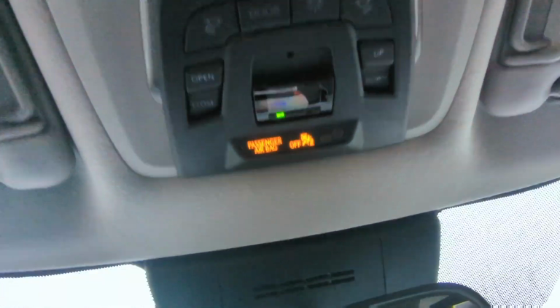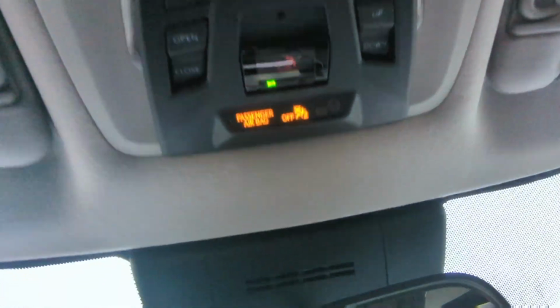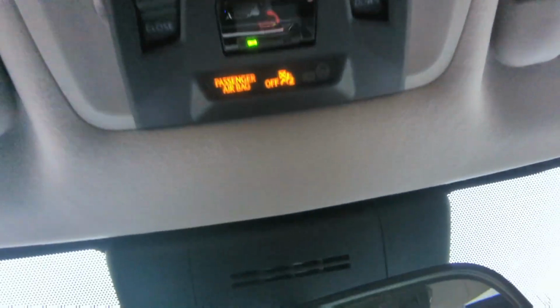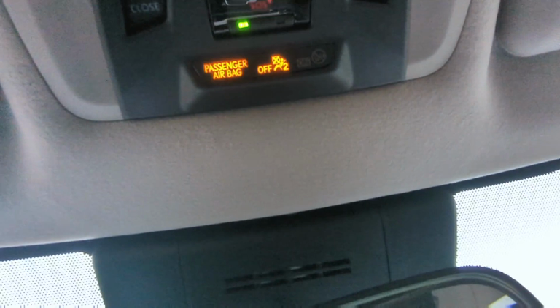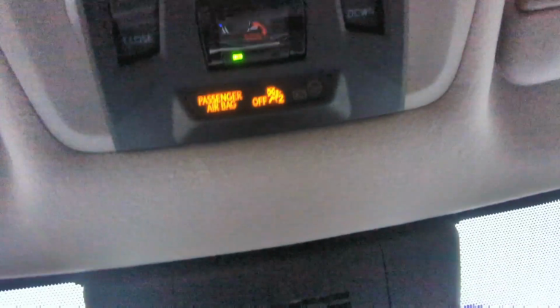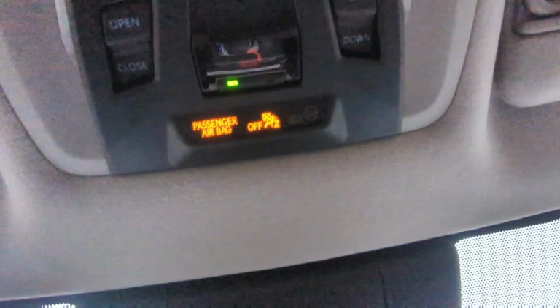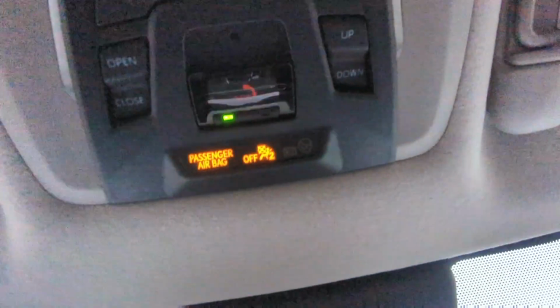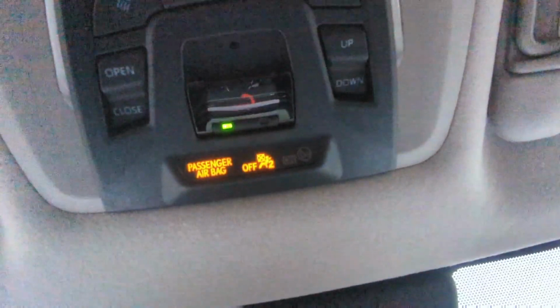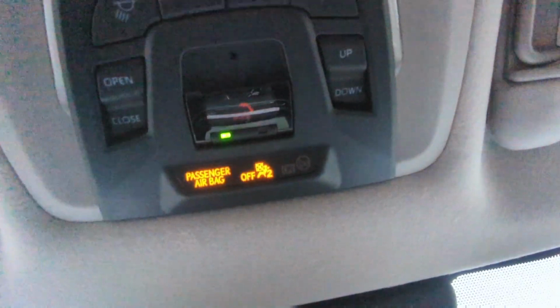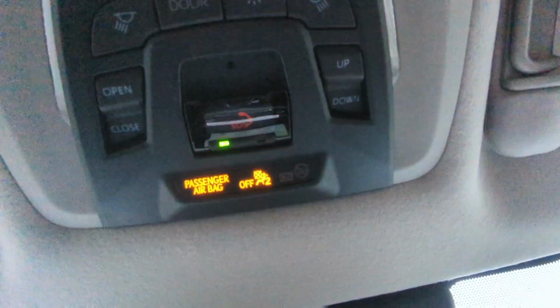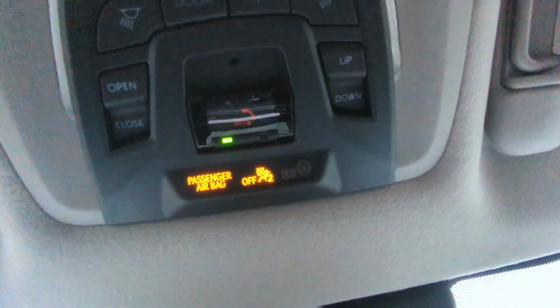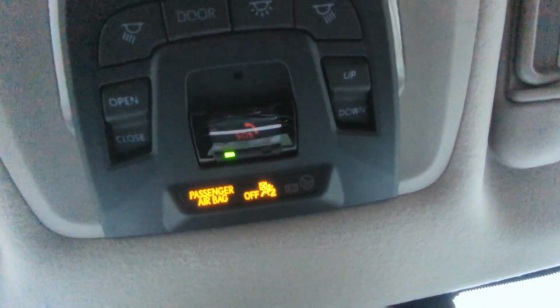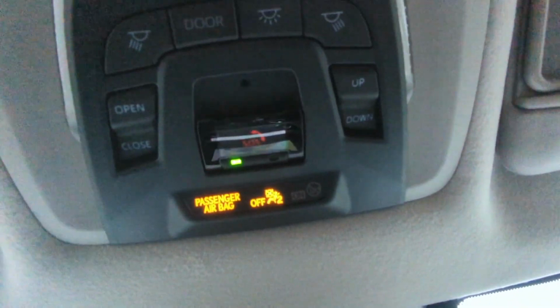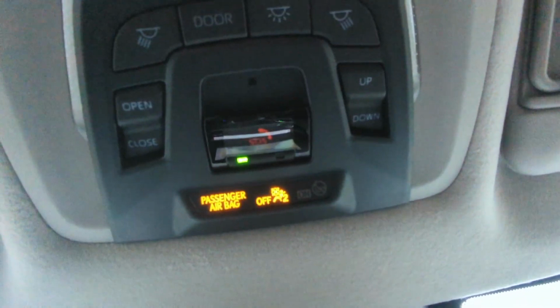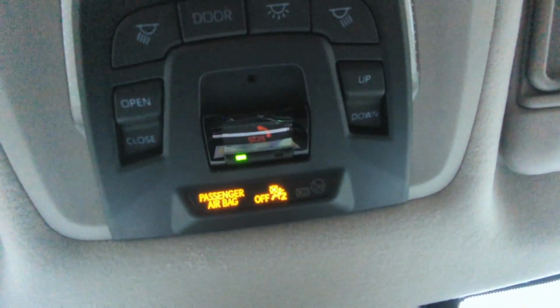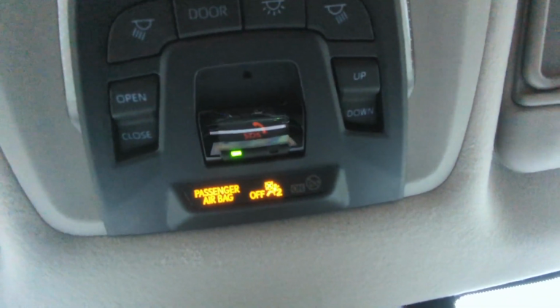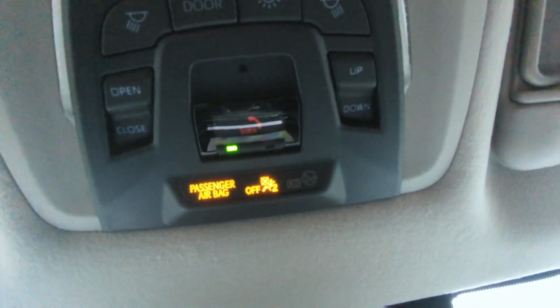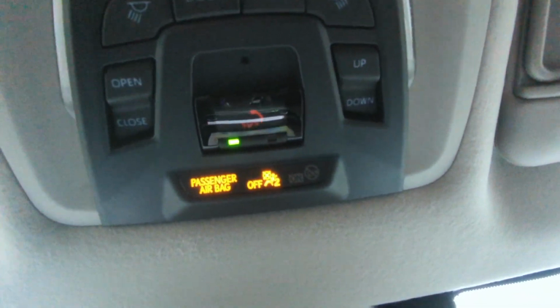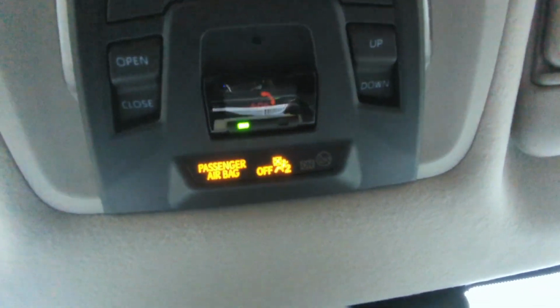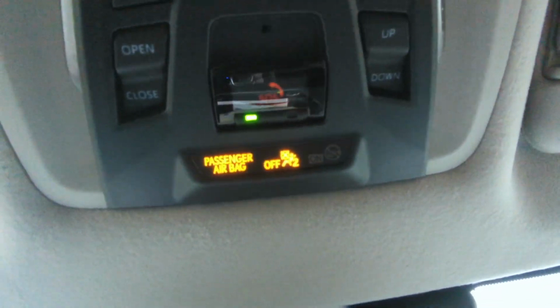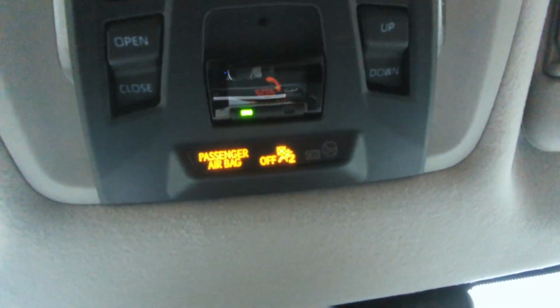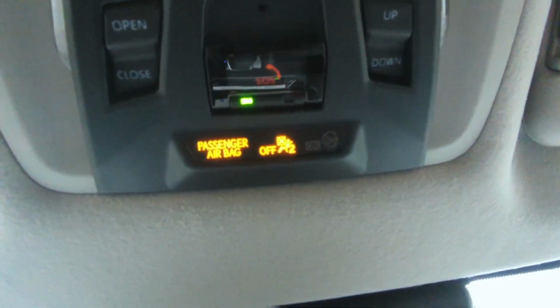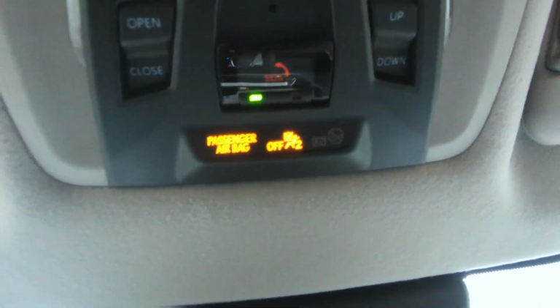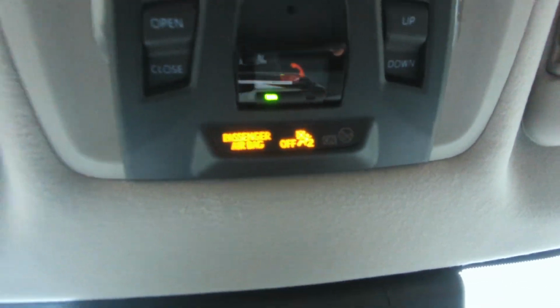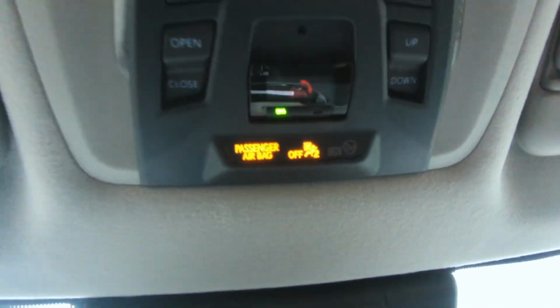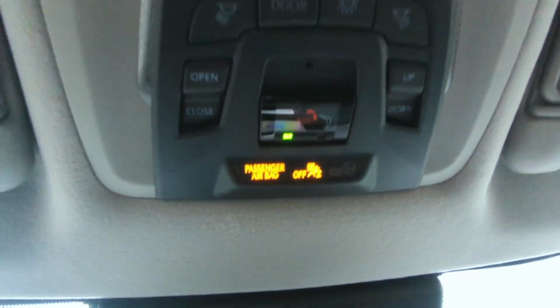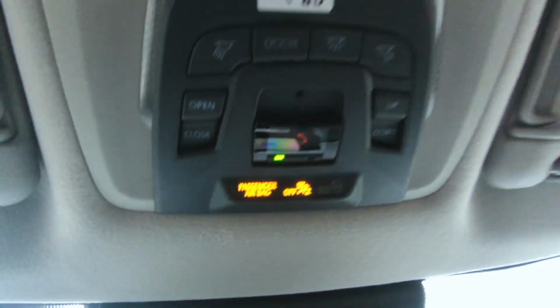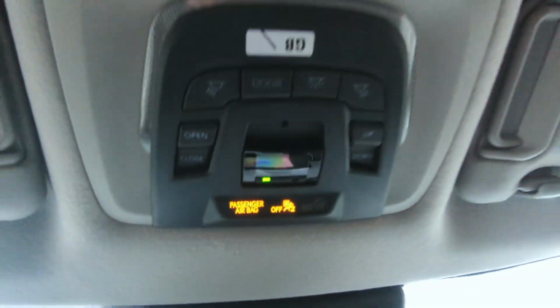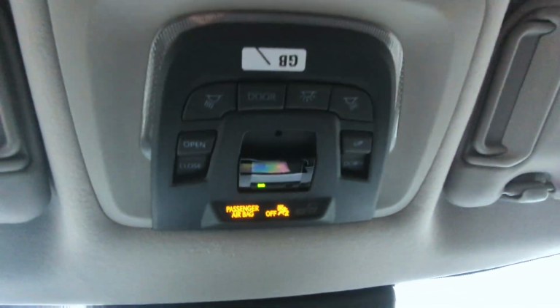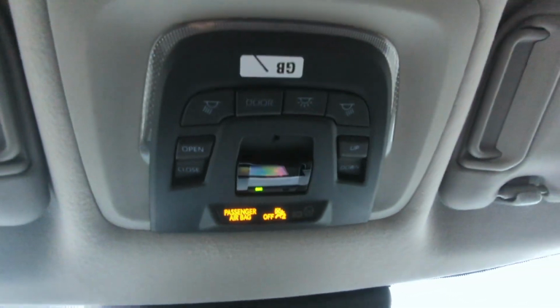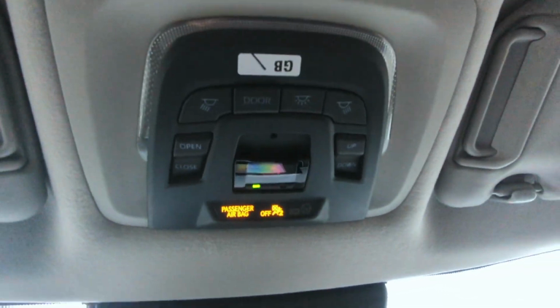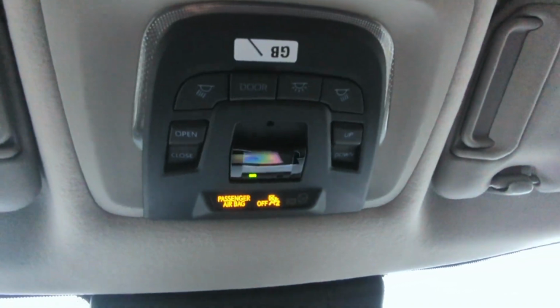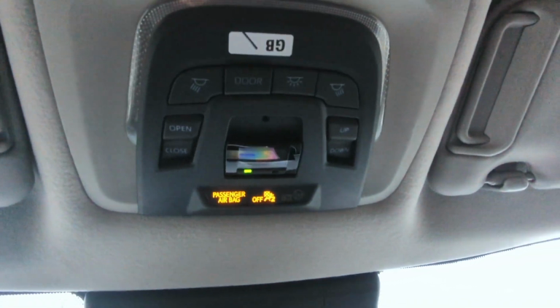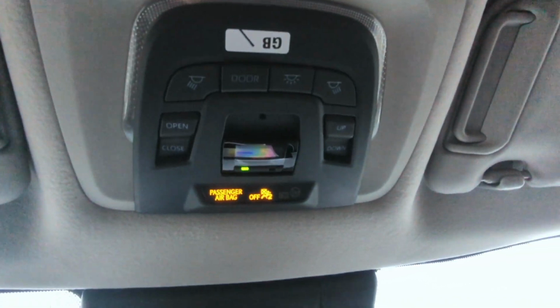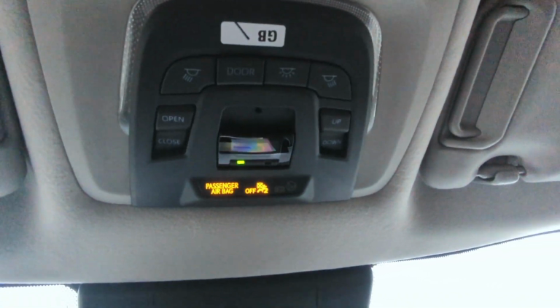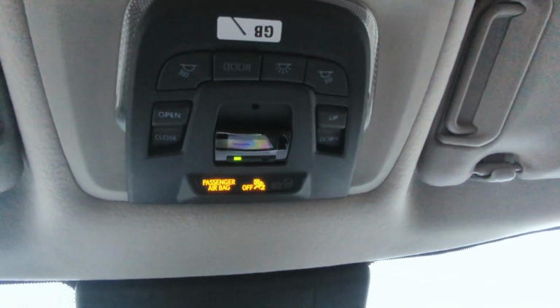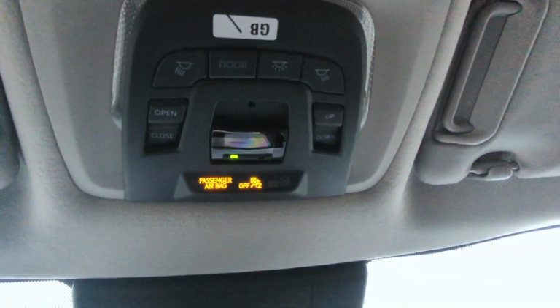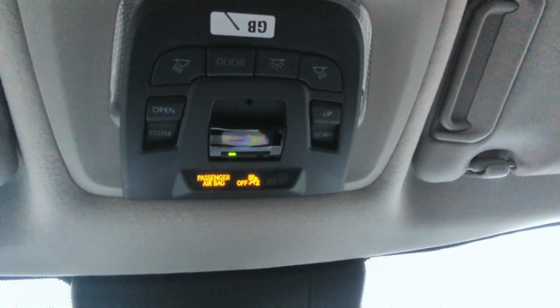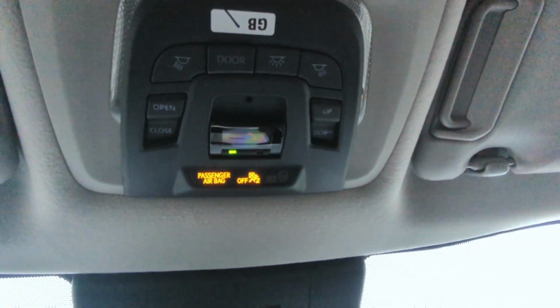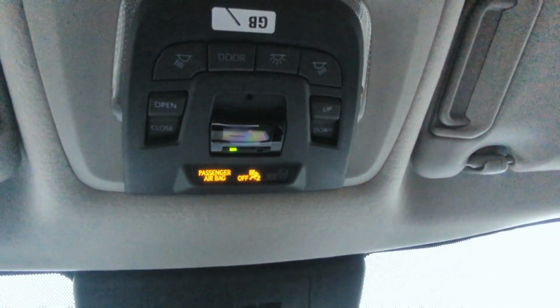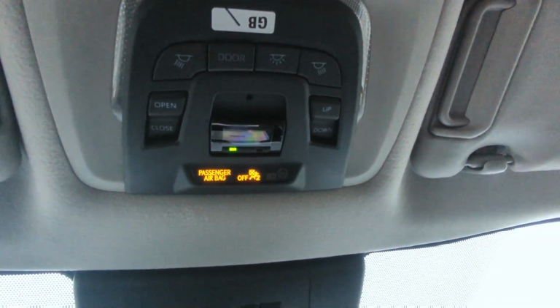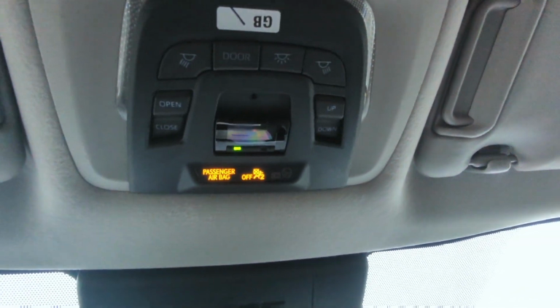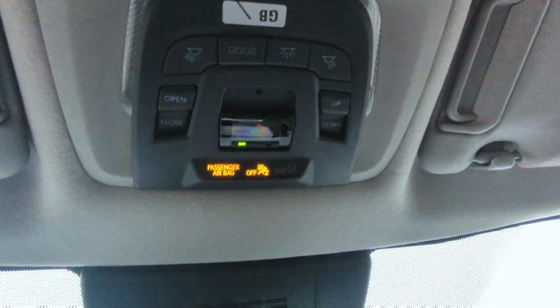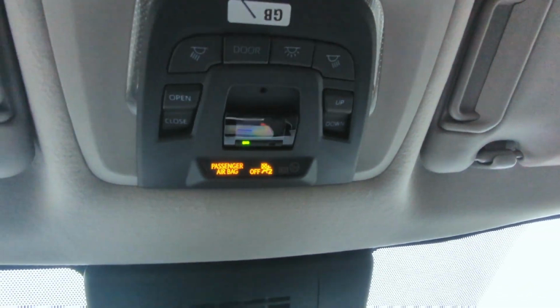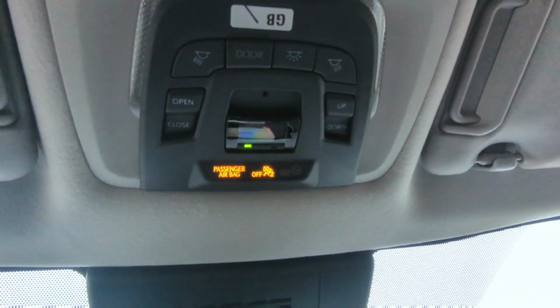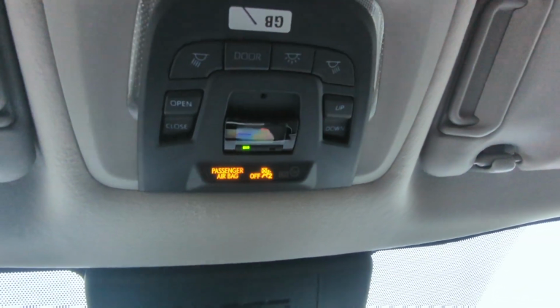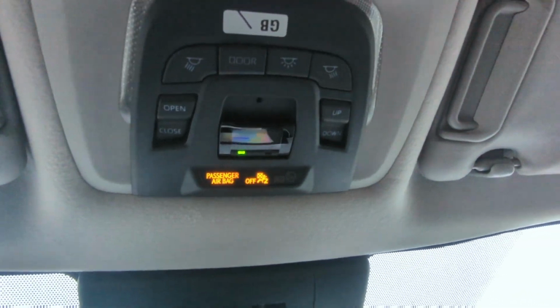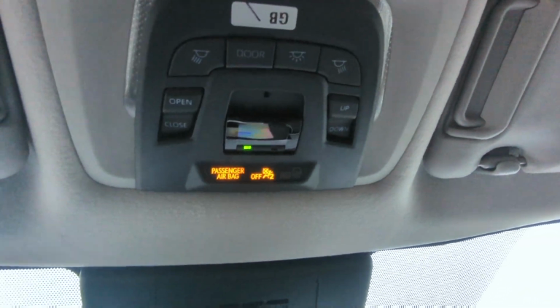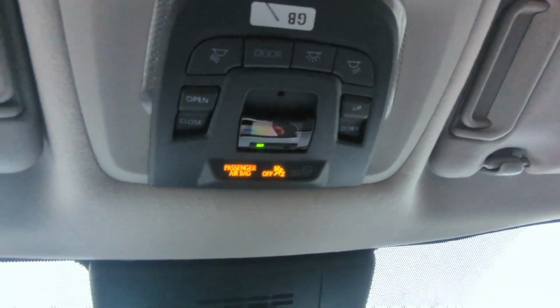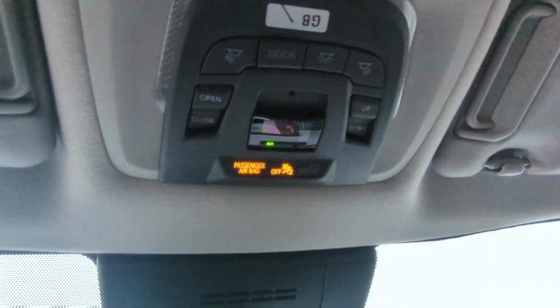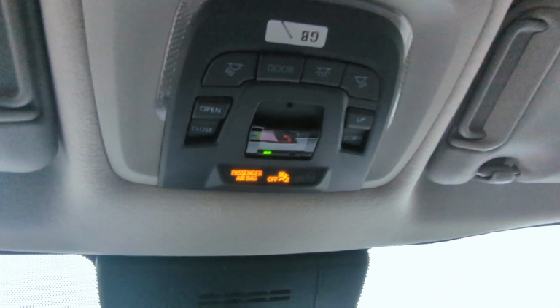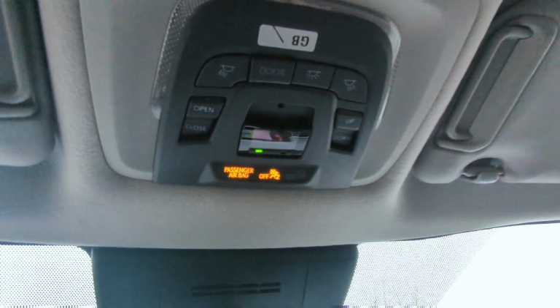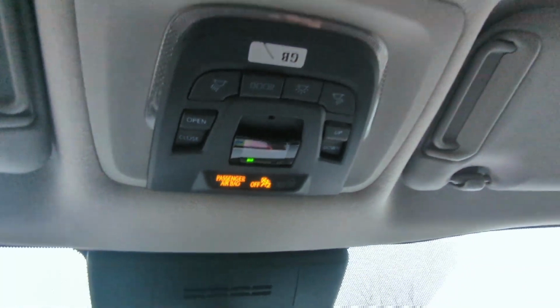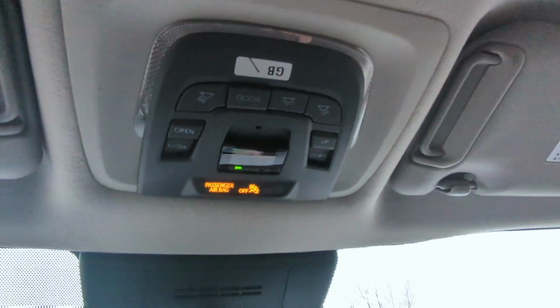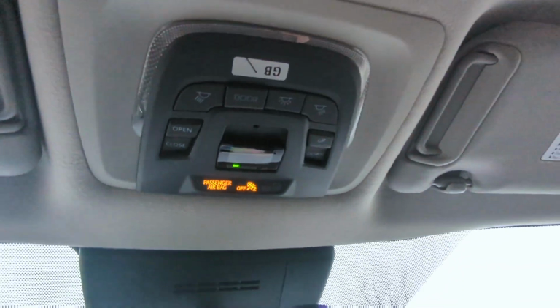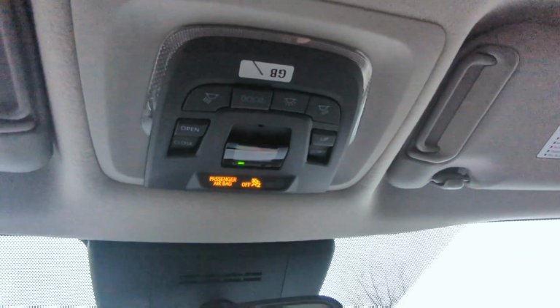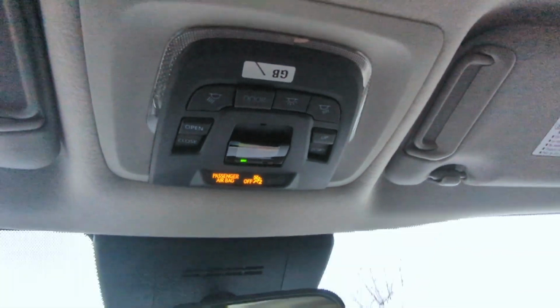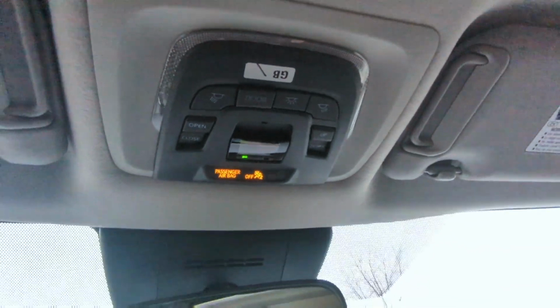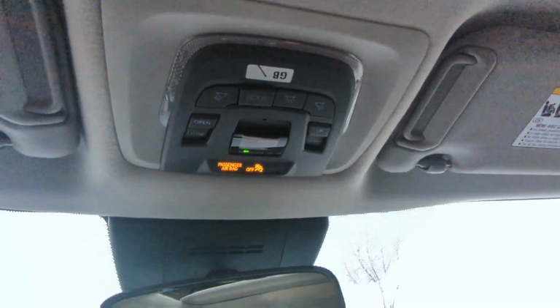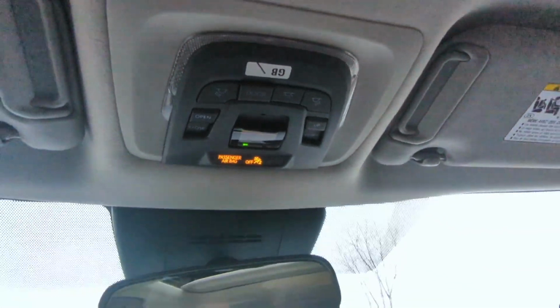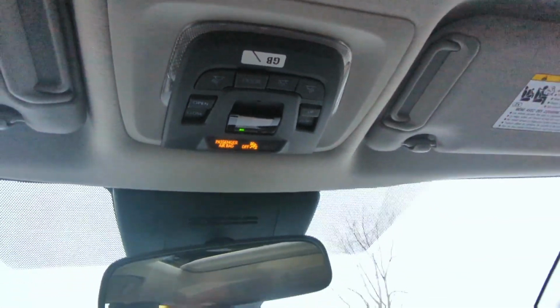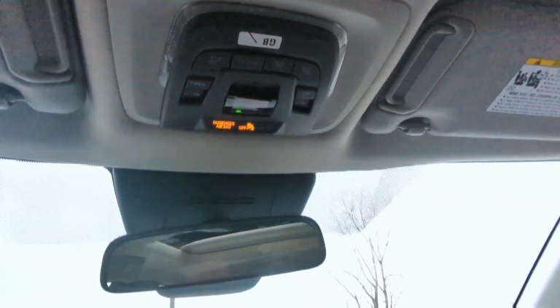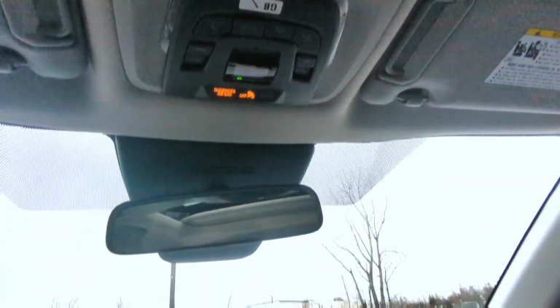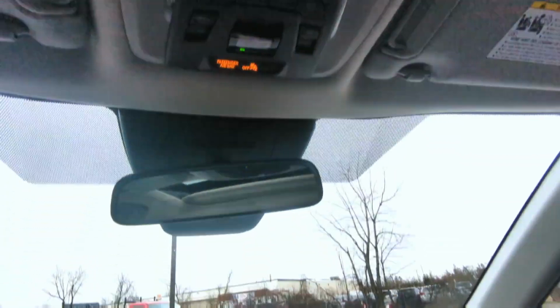So that SOS button is going to save you if you get in an accident, if you need help, roadside assistance even. You can press that for help.